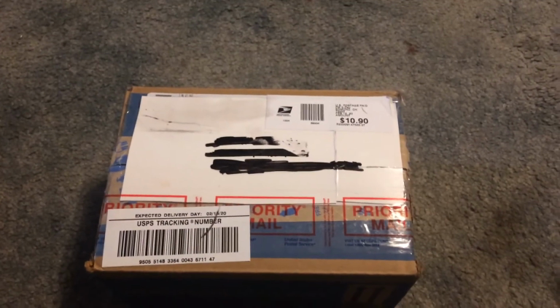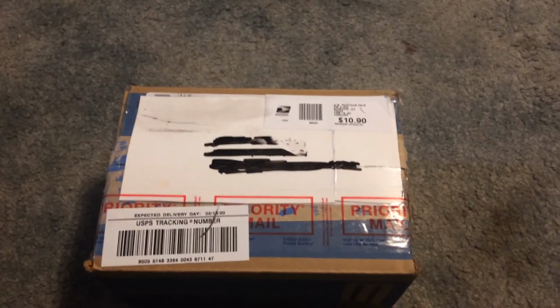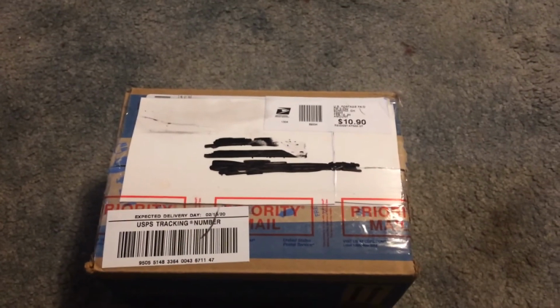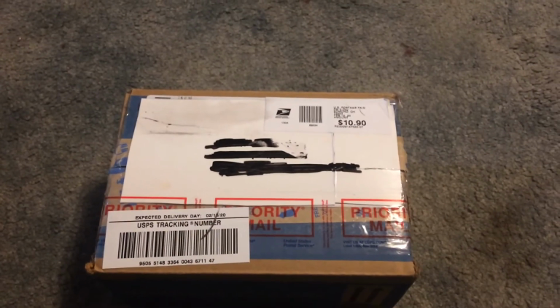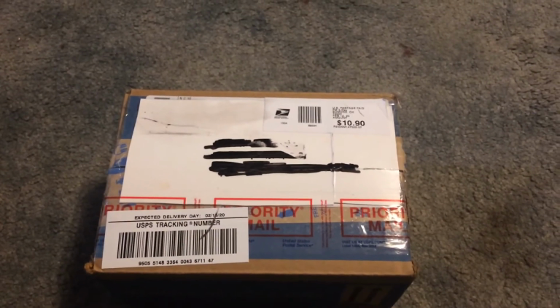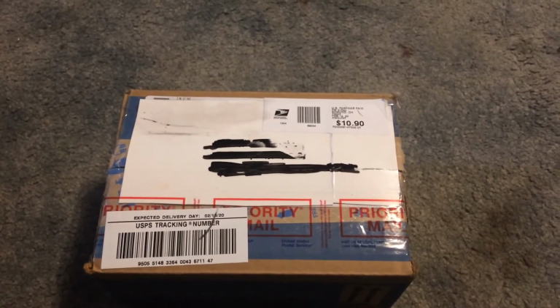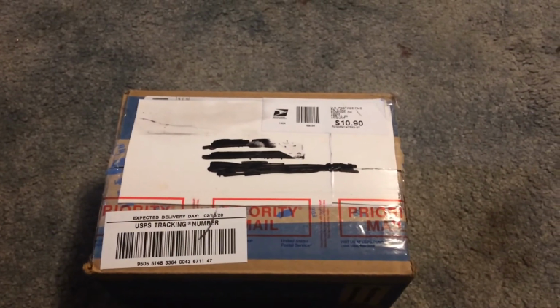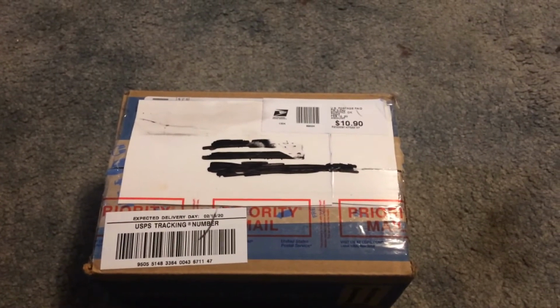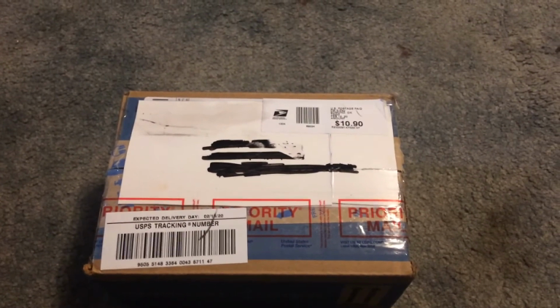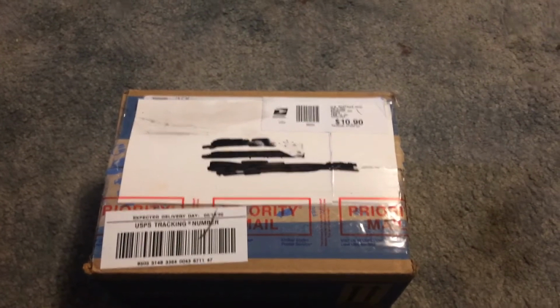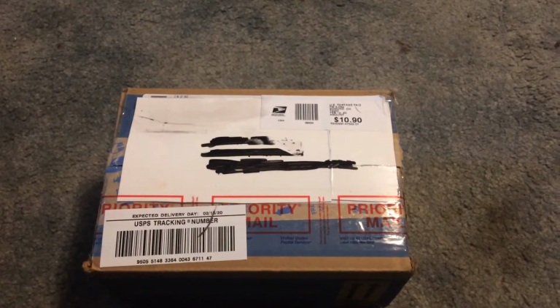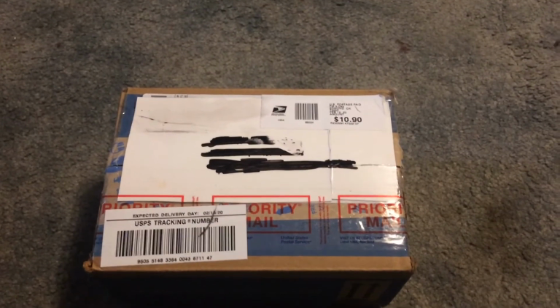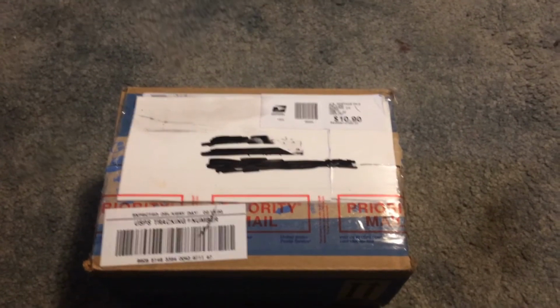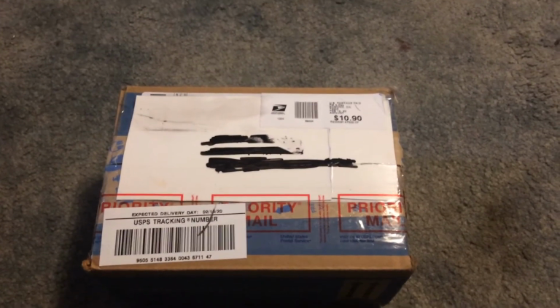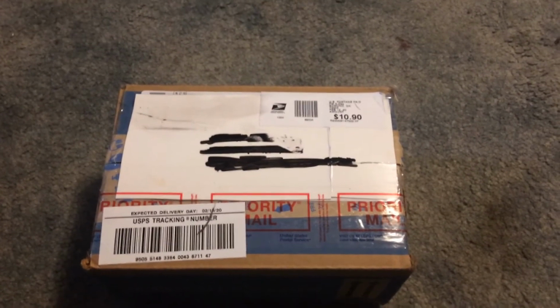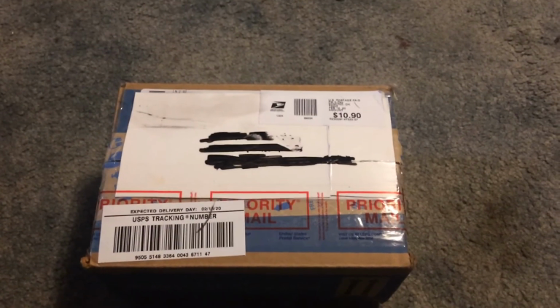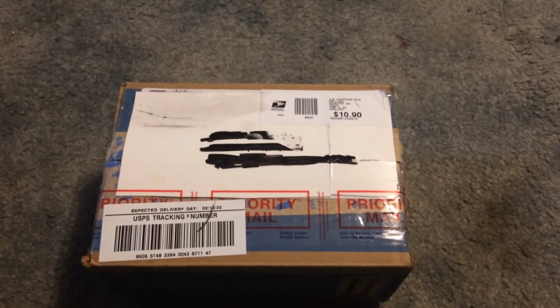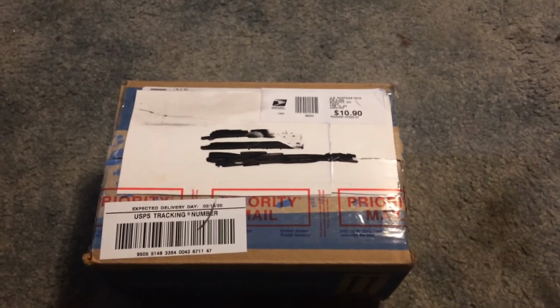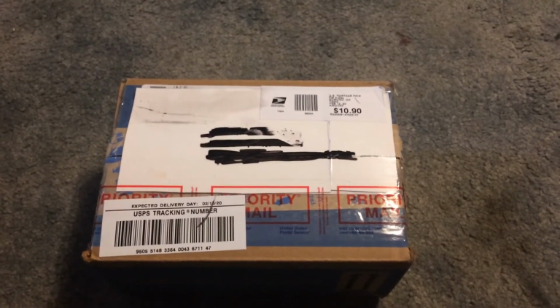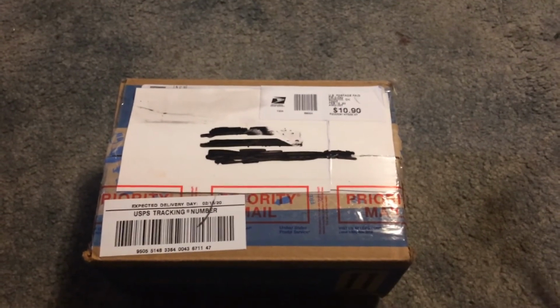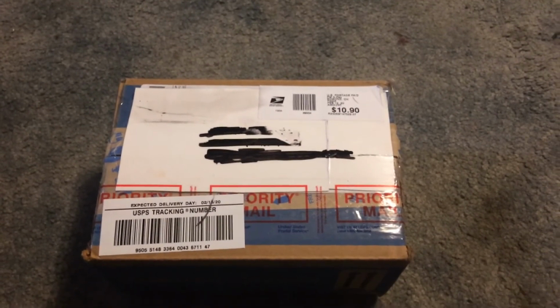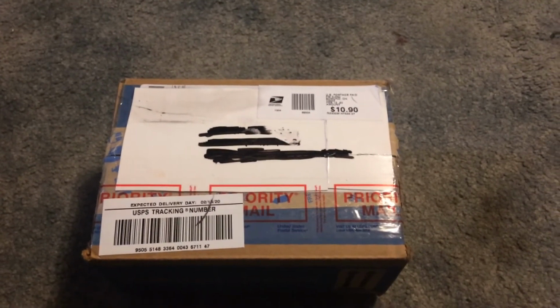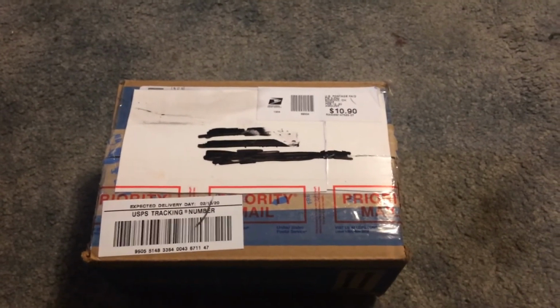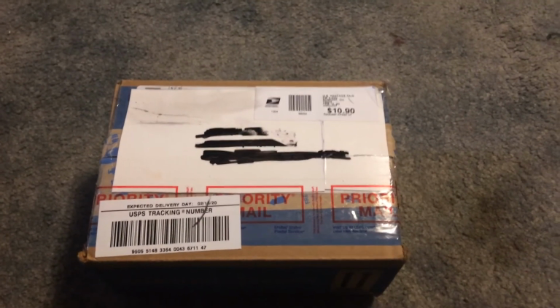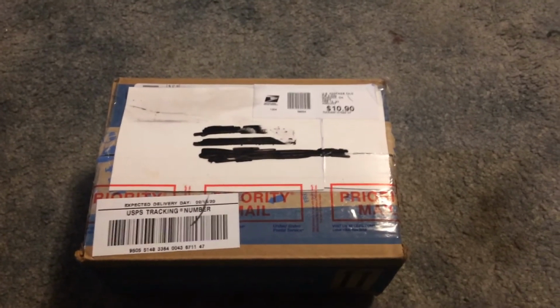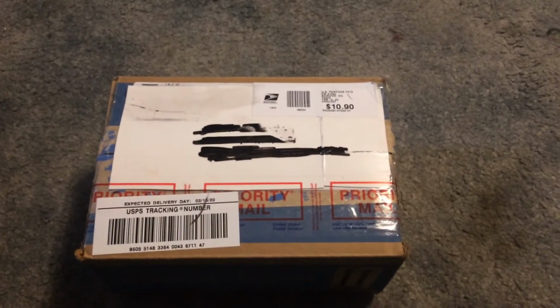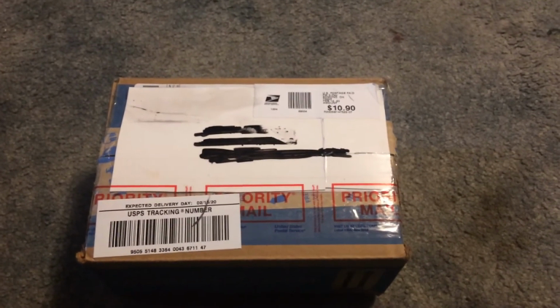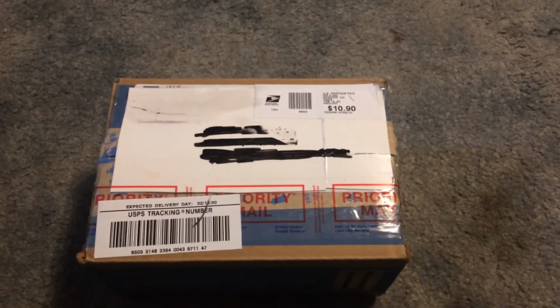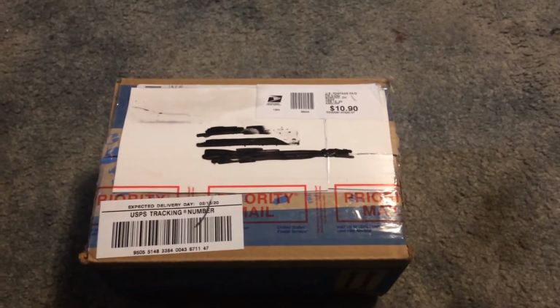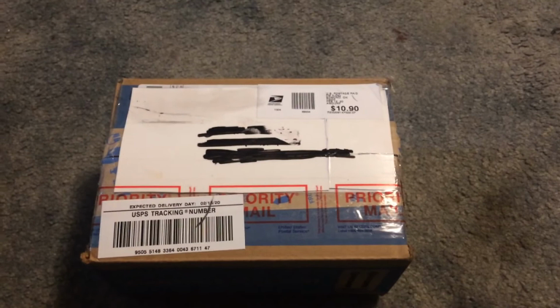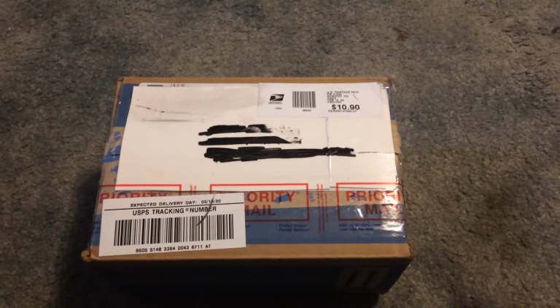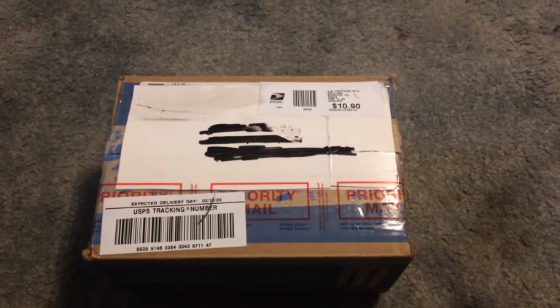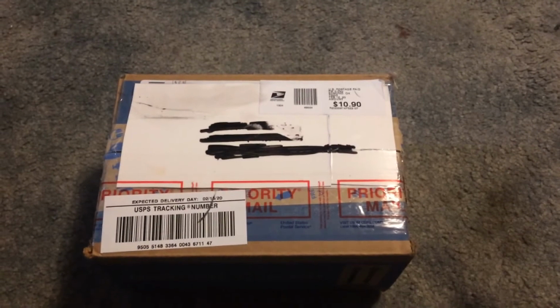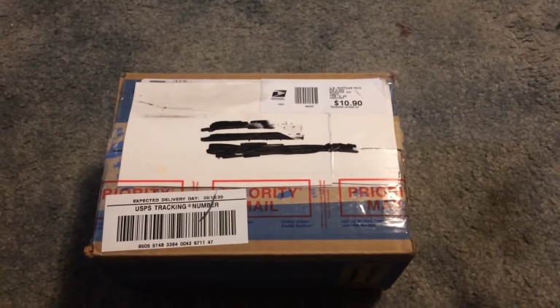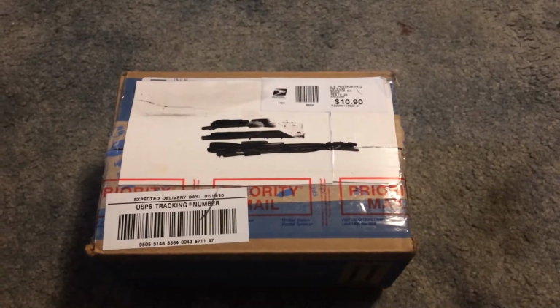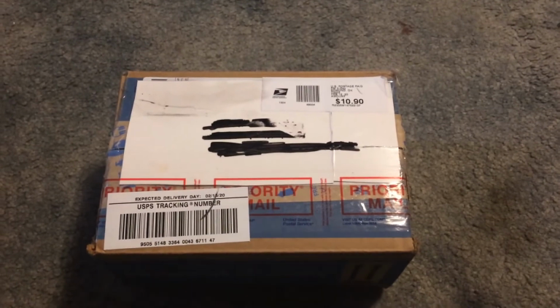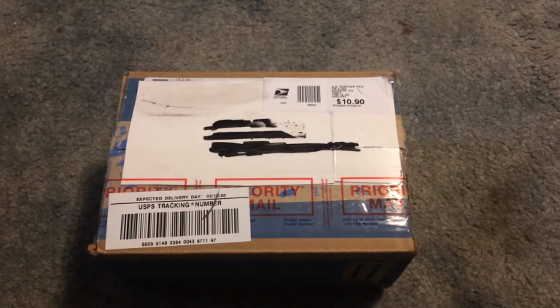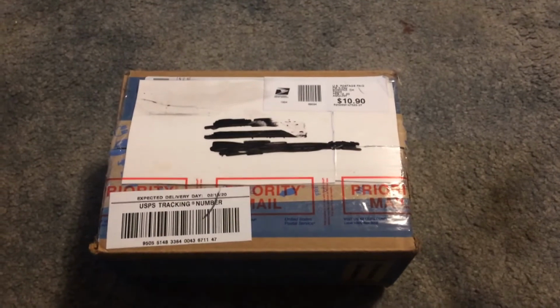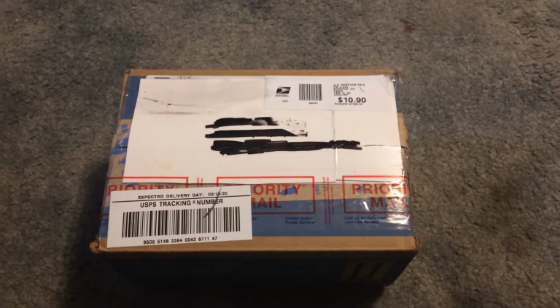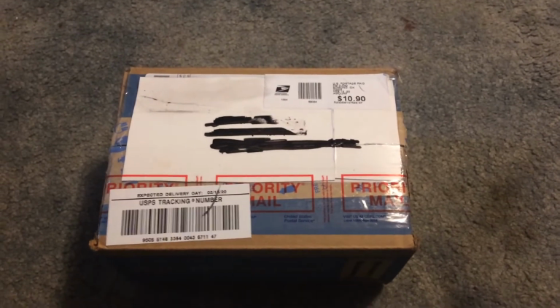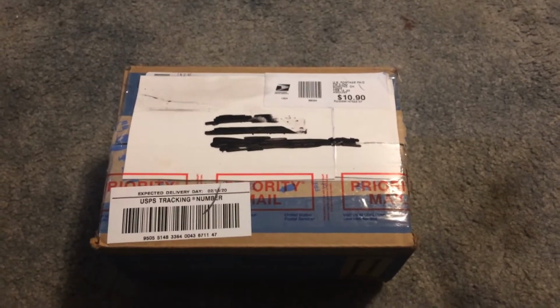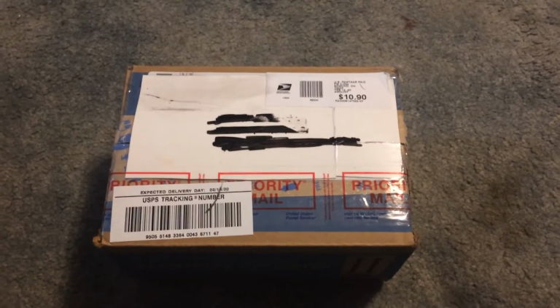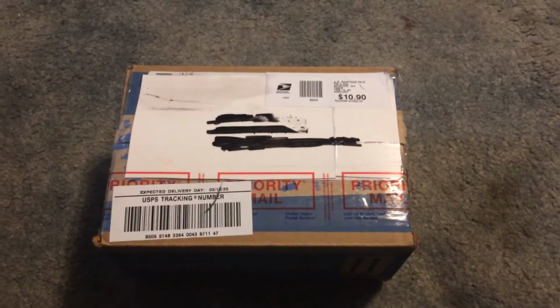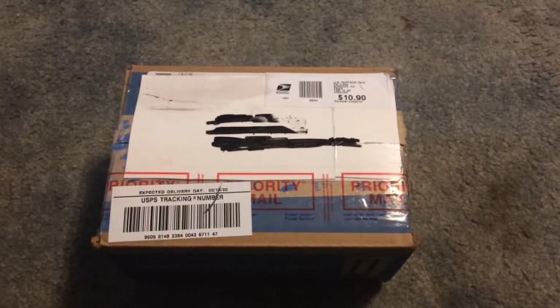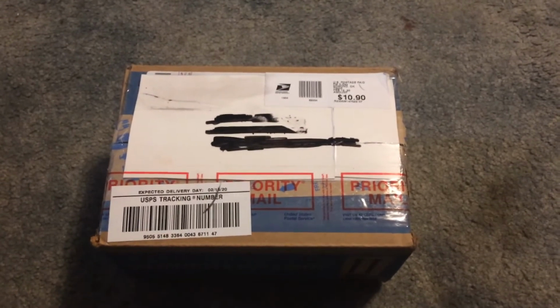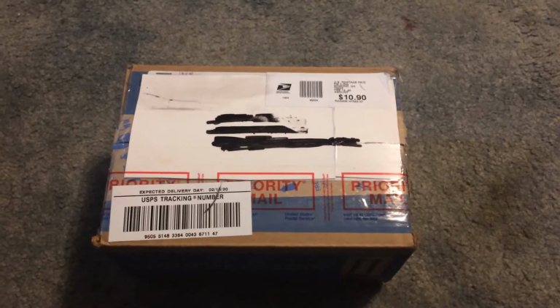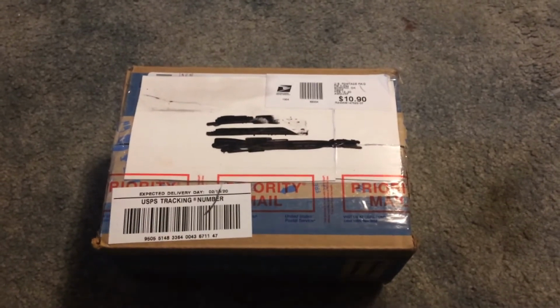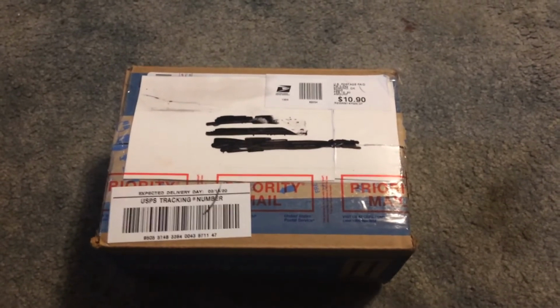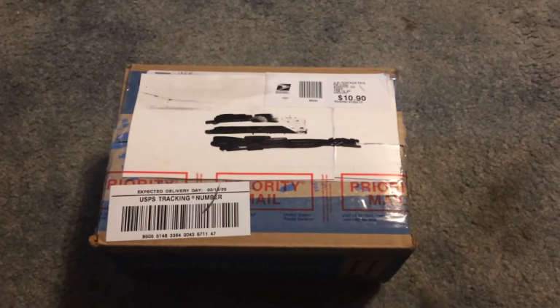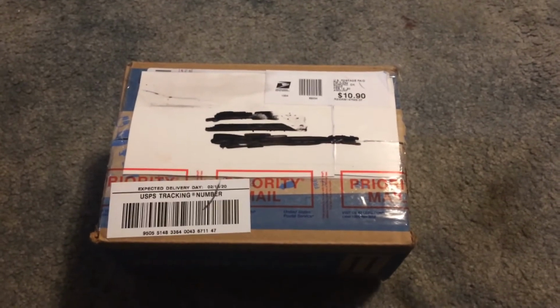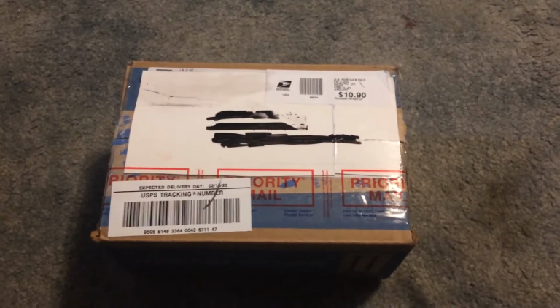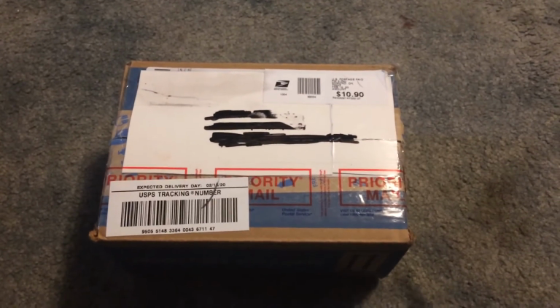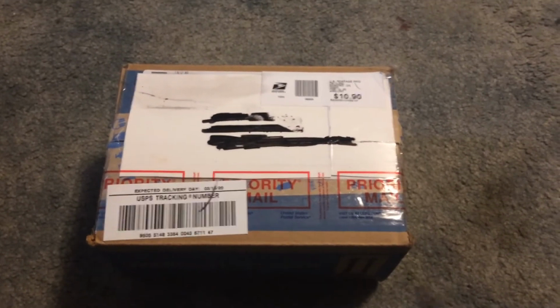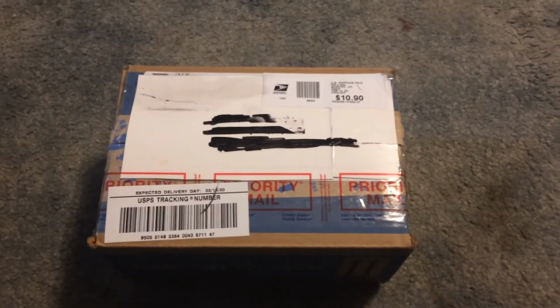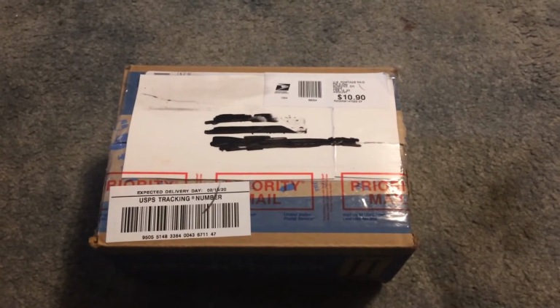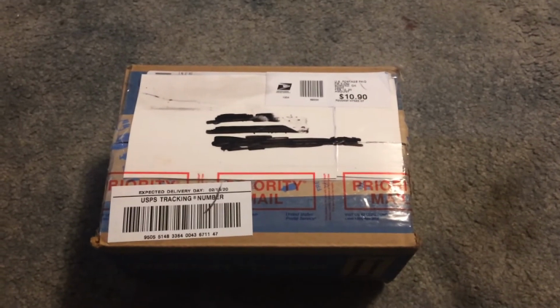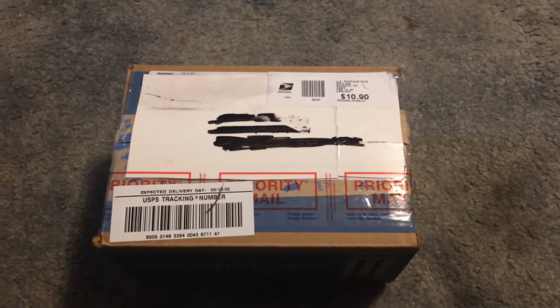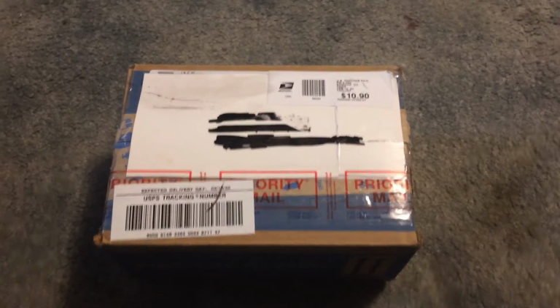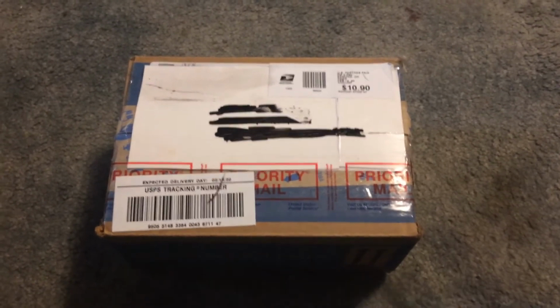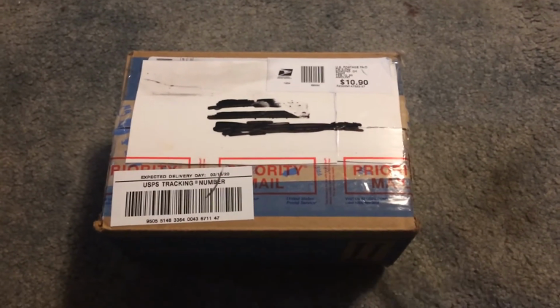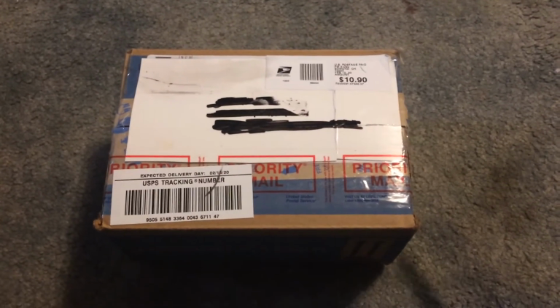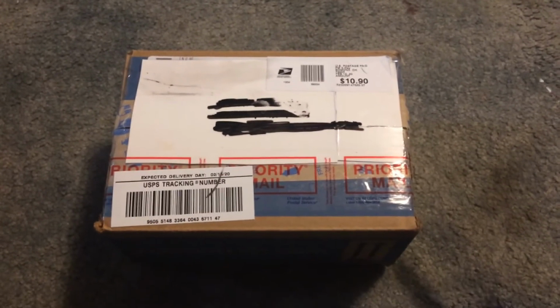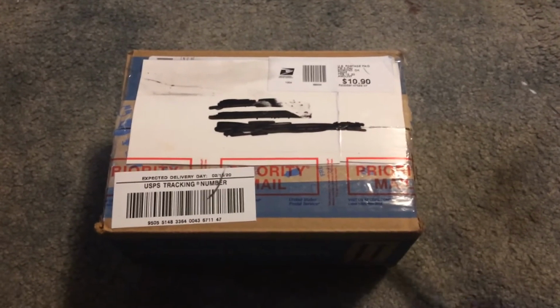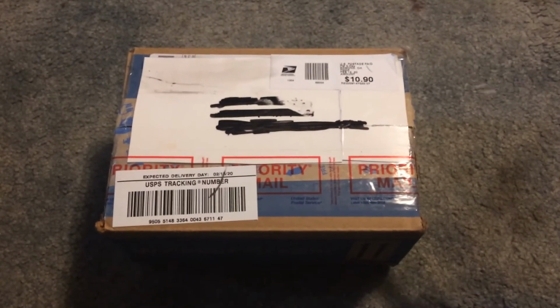This is what I think it is. This is a 10 grail unboxing.